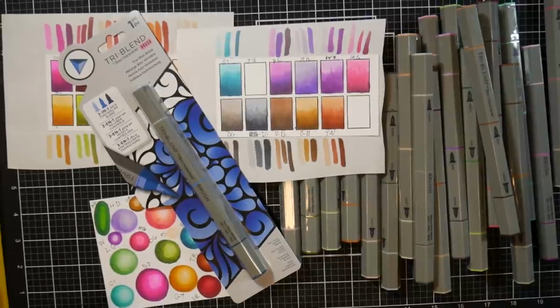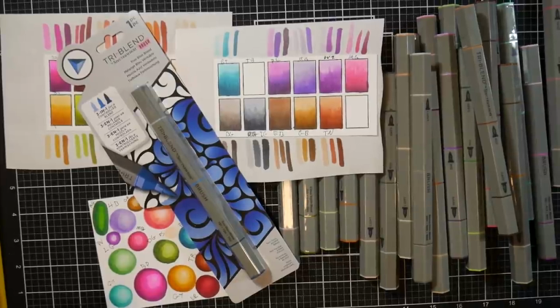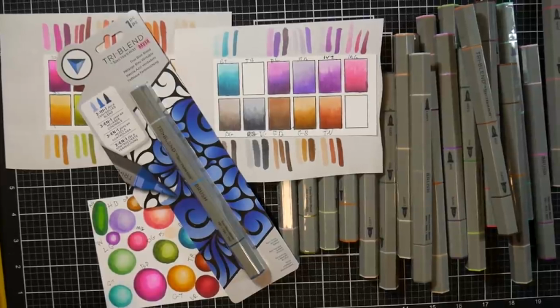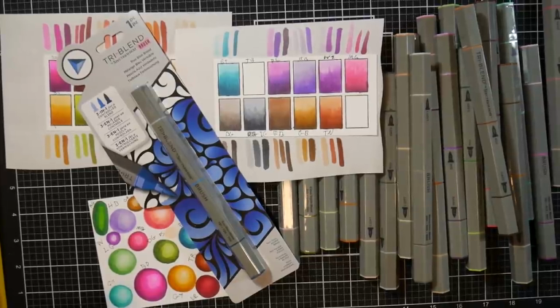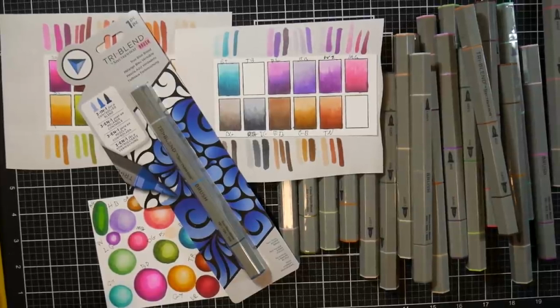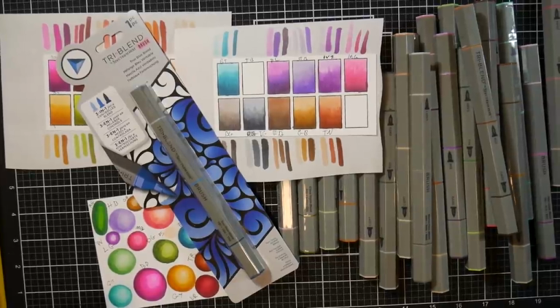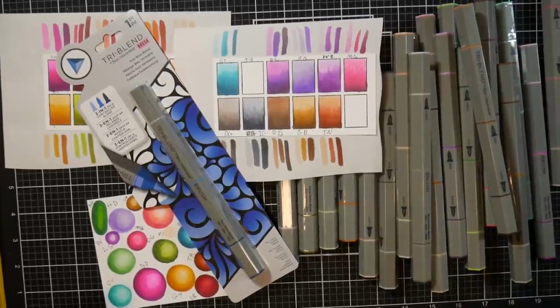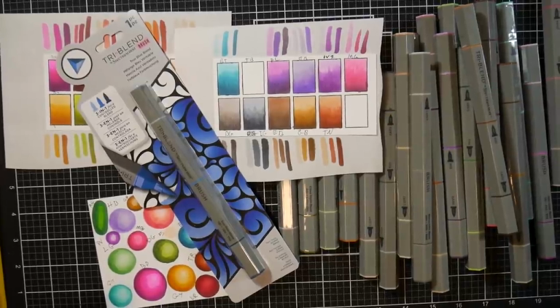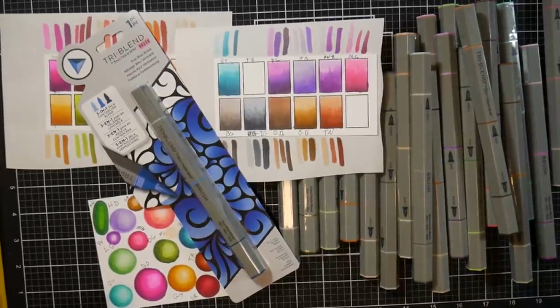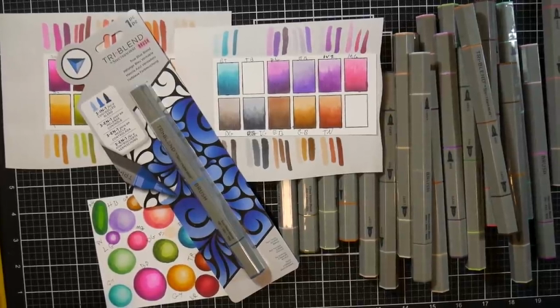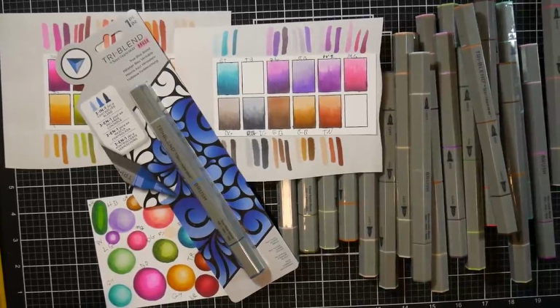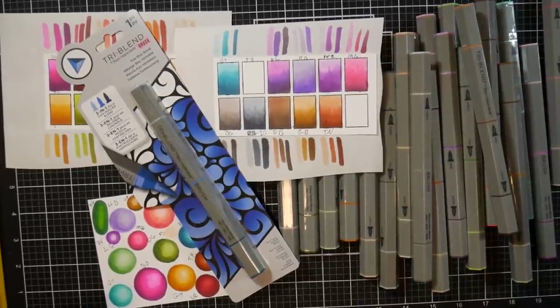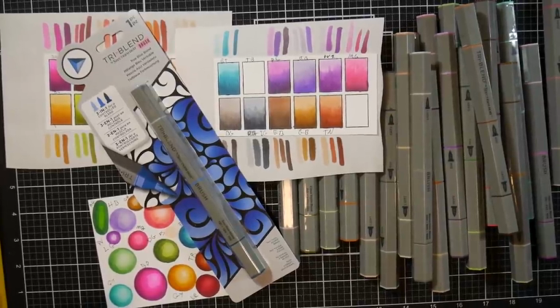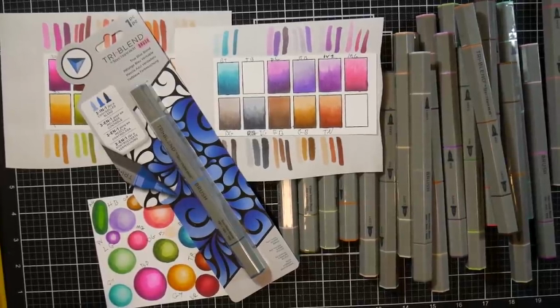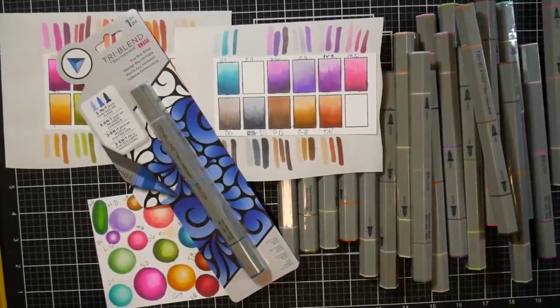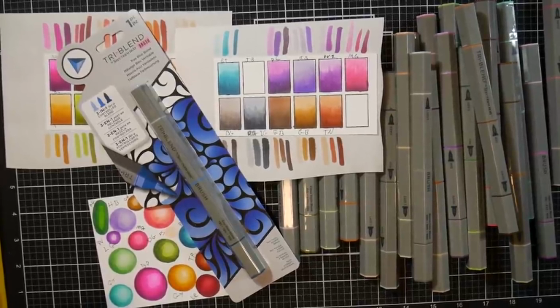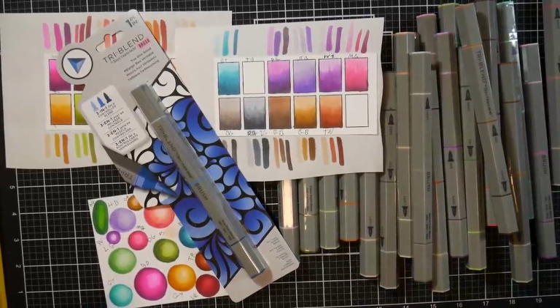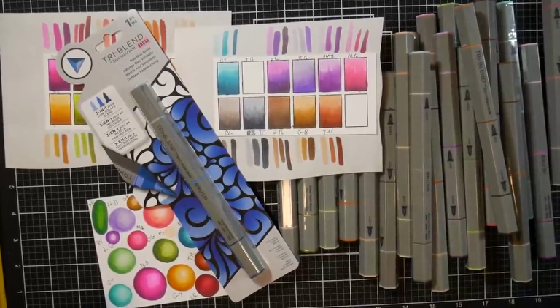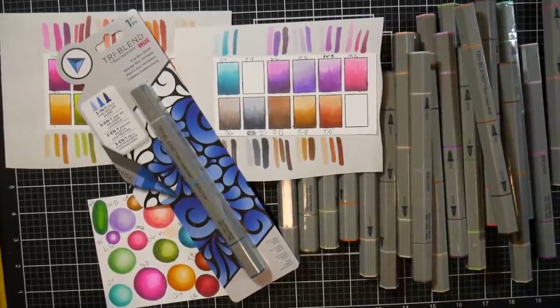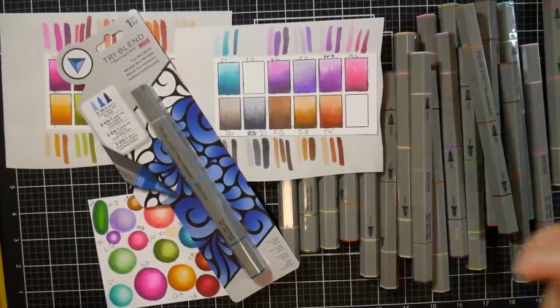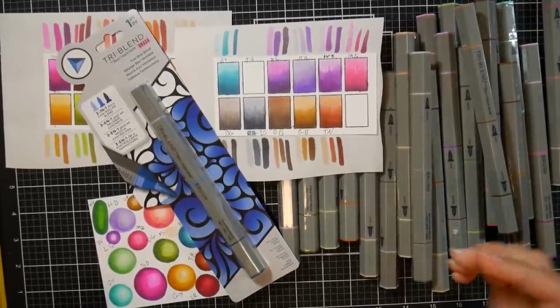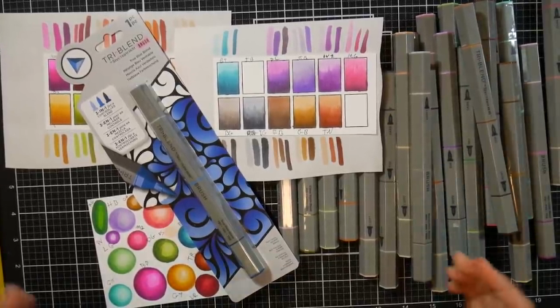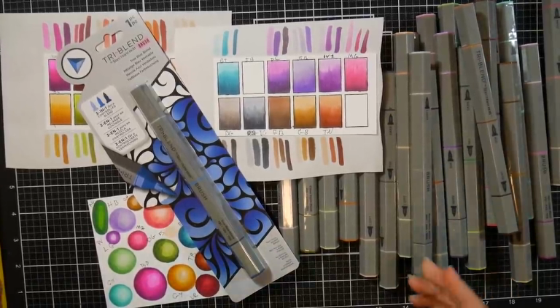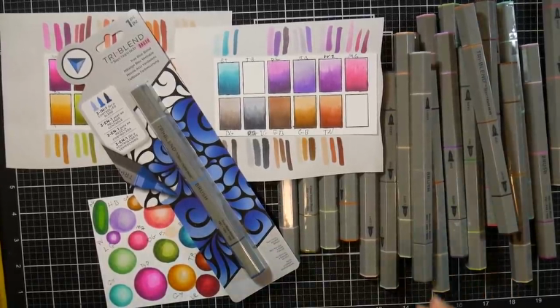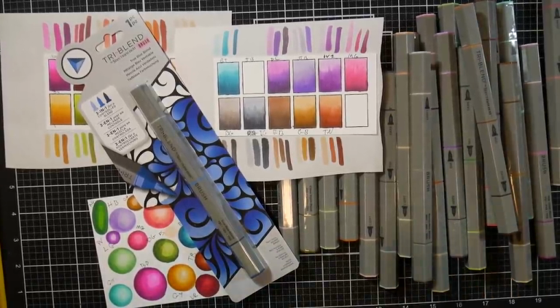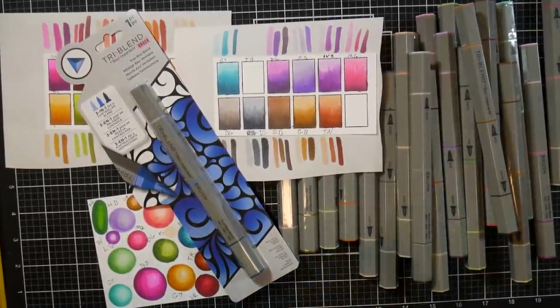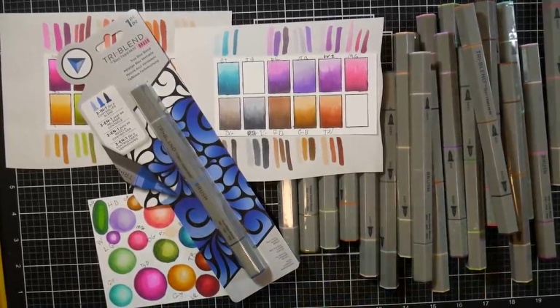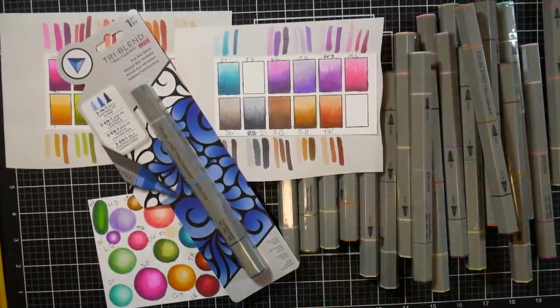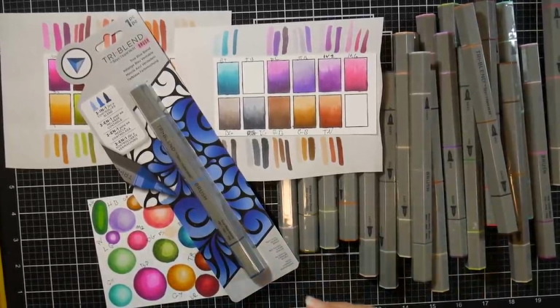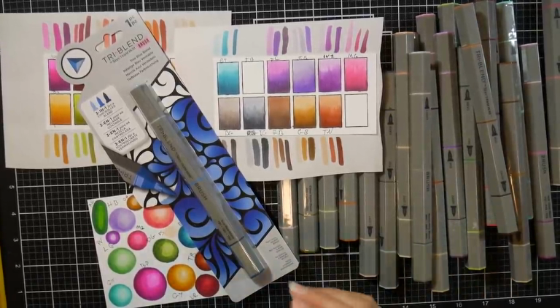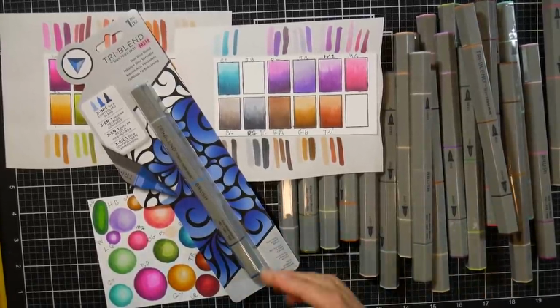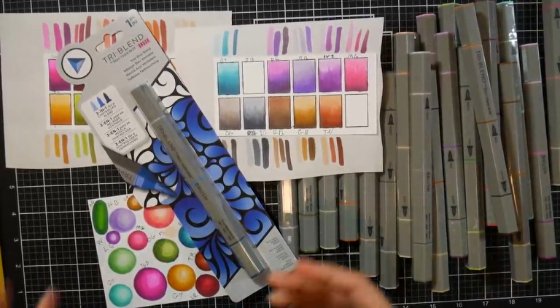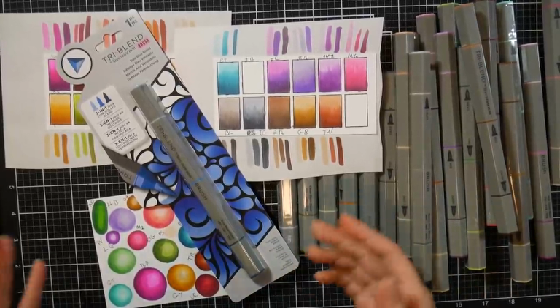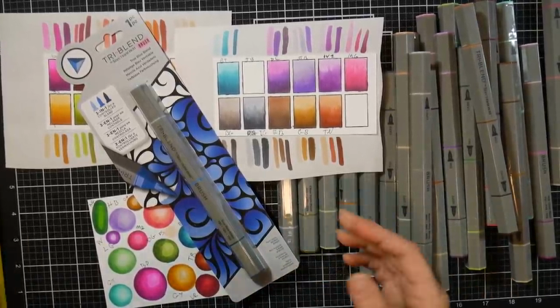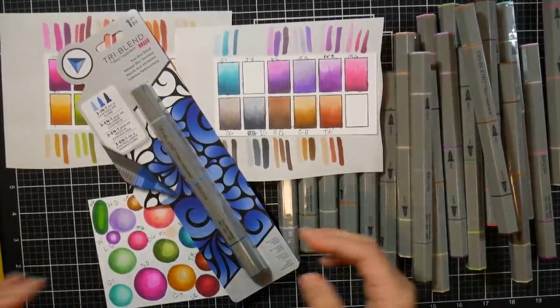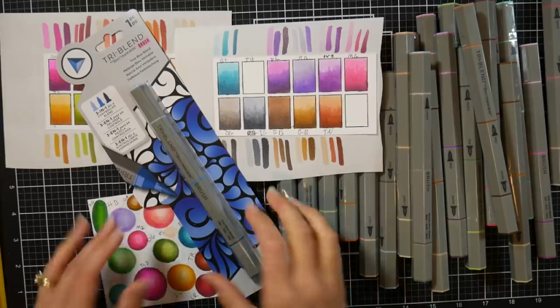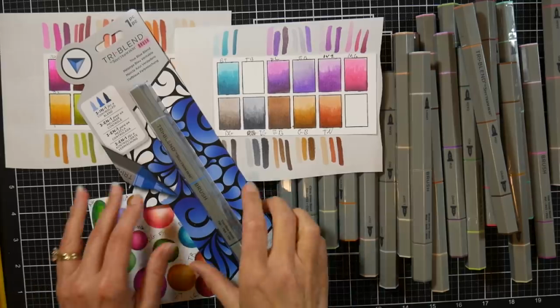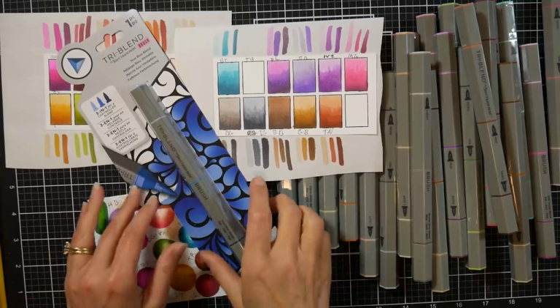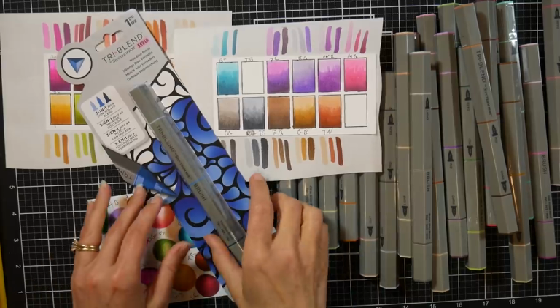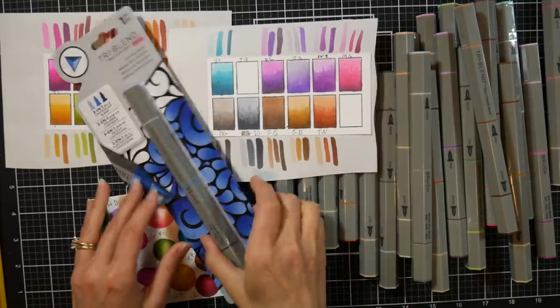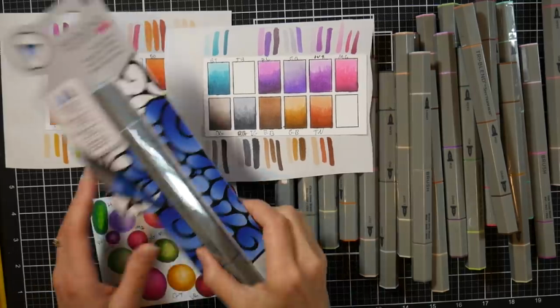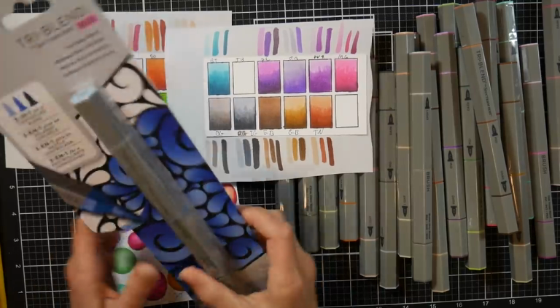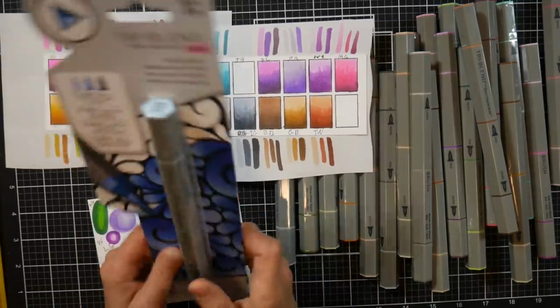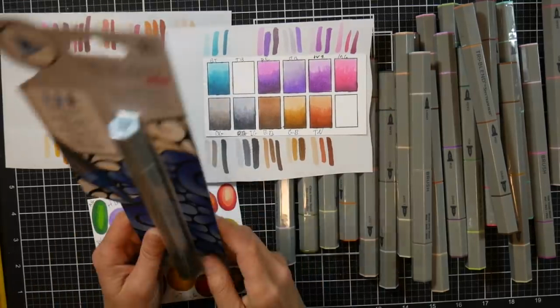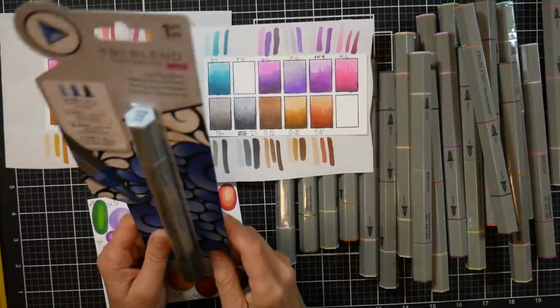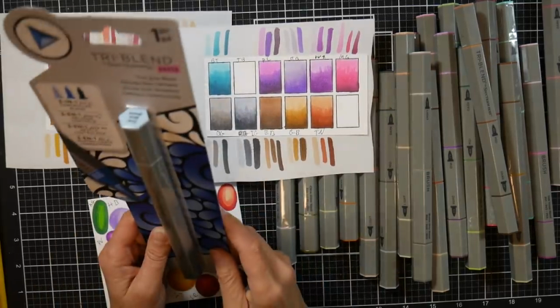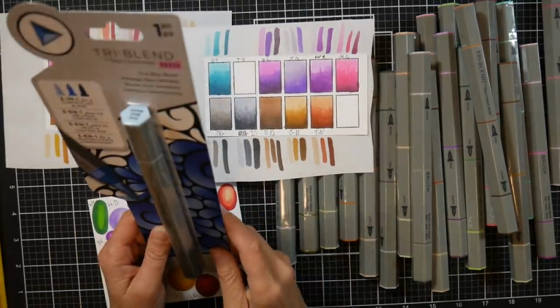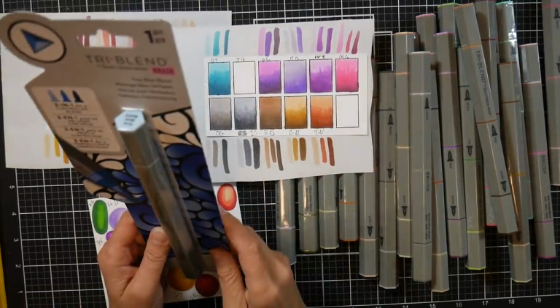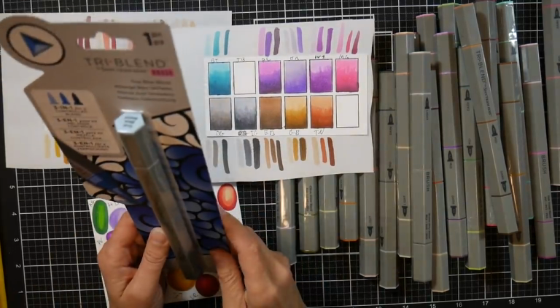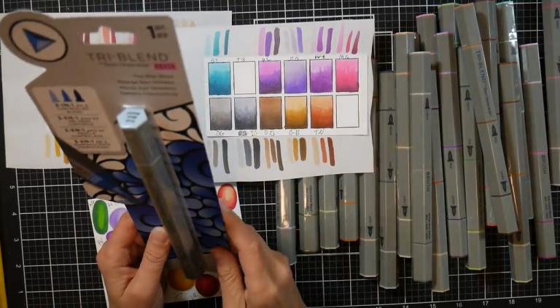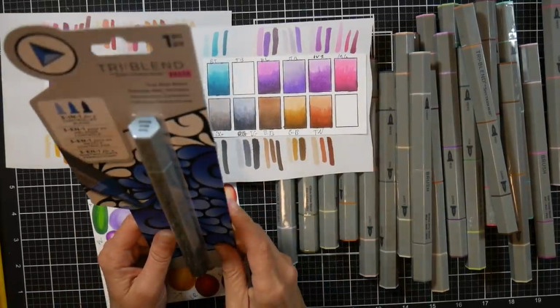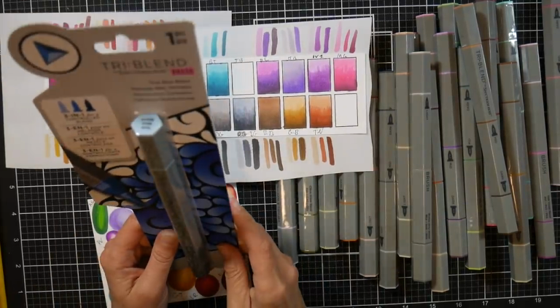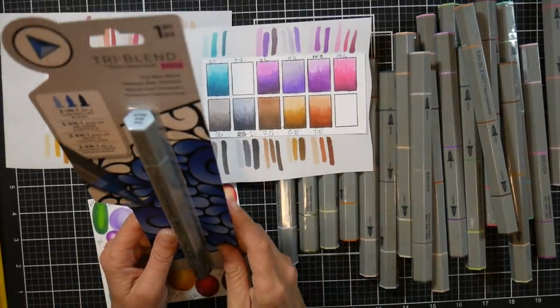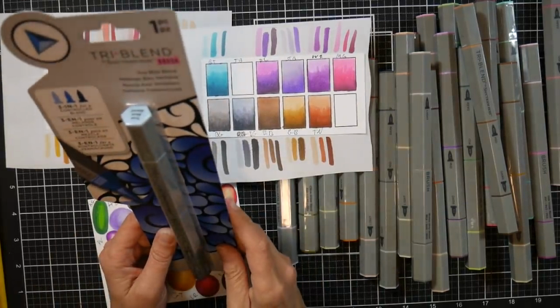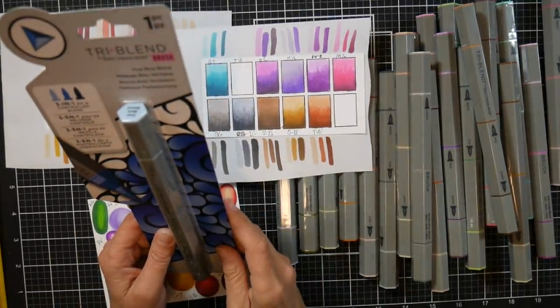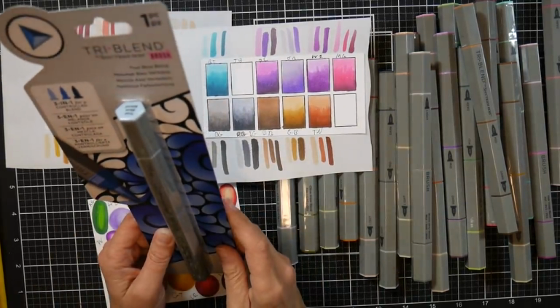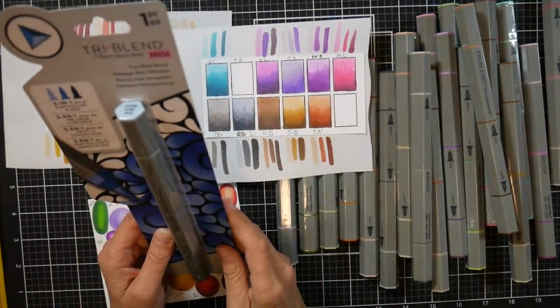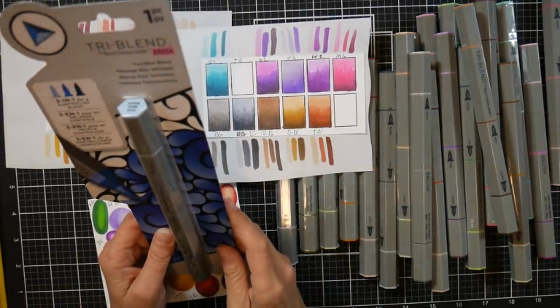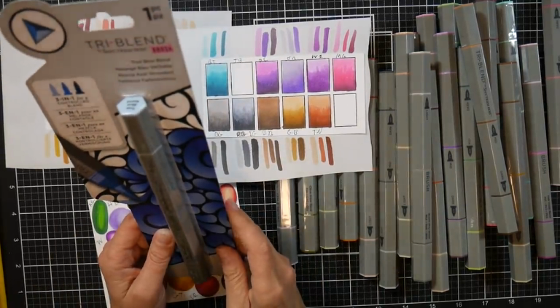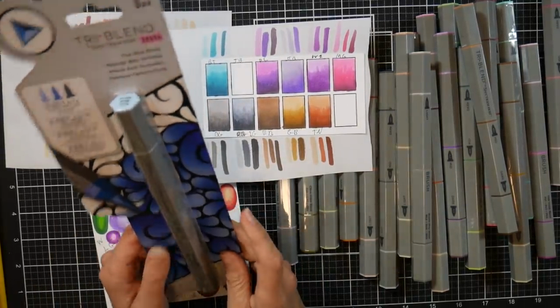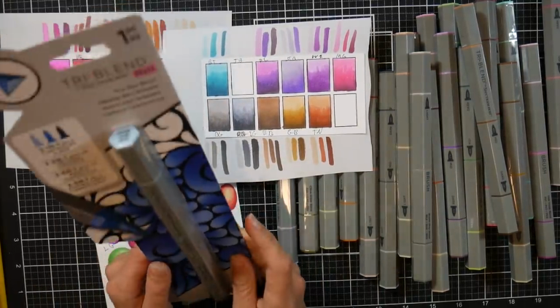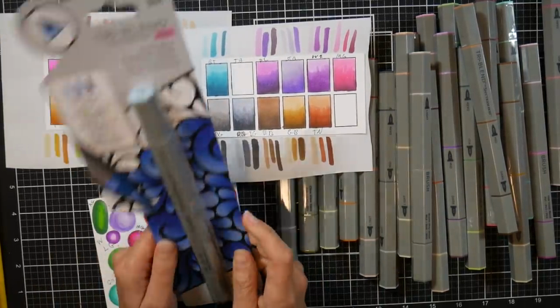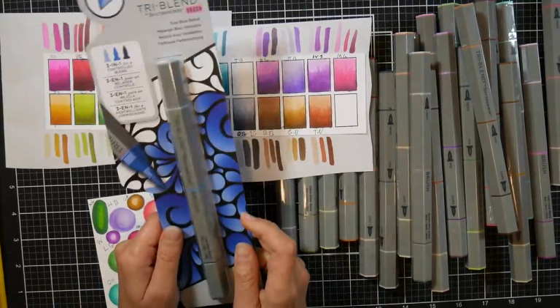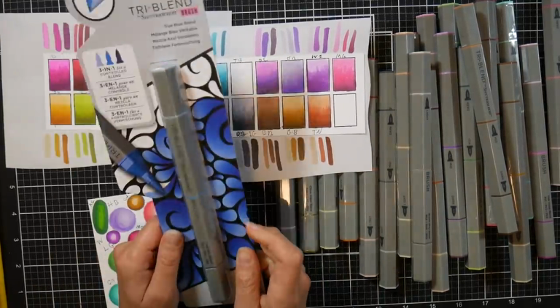Hi there! Lindsay here, The Frugal Crafter. Today we're going to take a look at a brand new marker that was just released called Tri-Blend Brush.